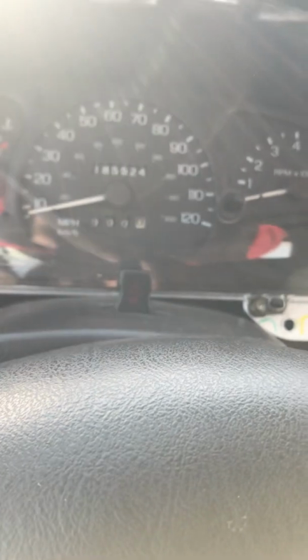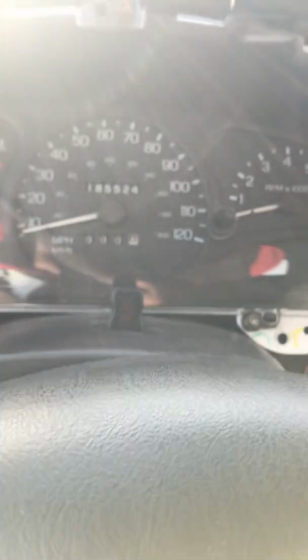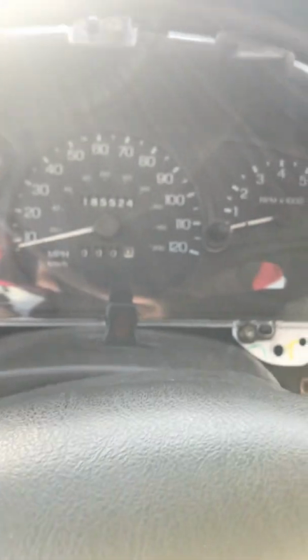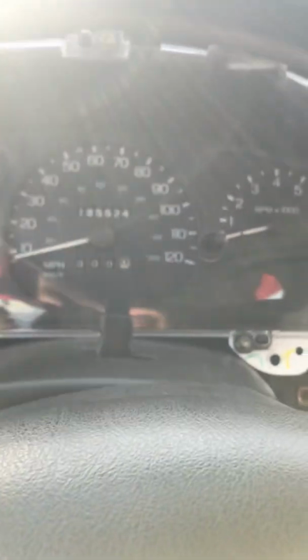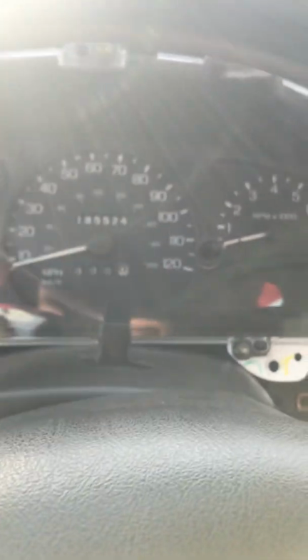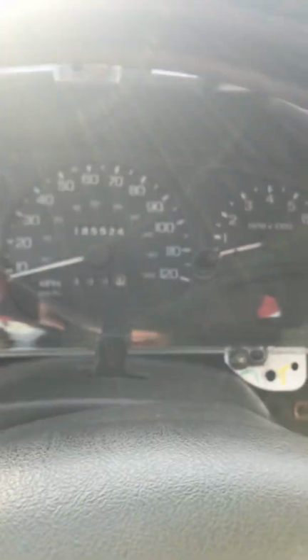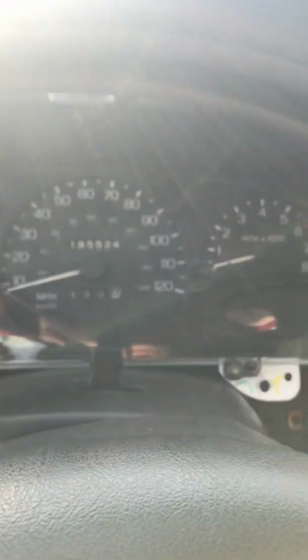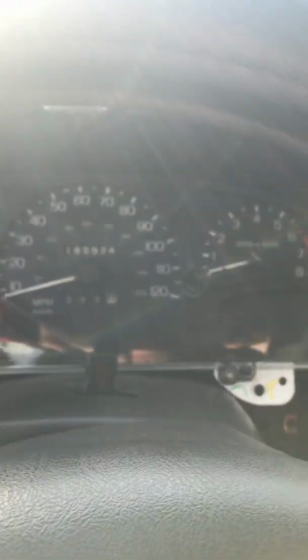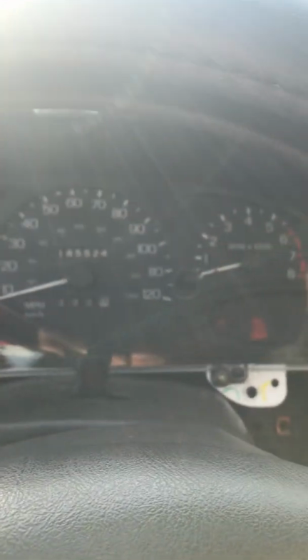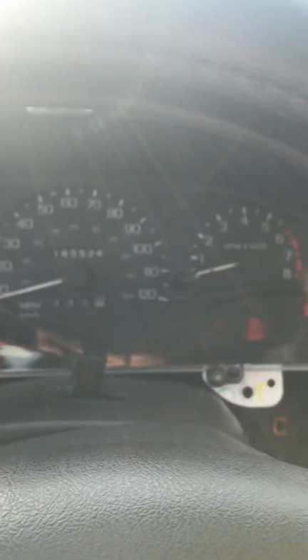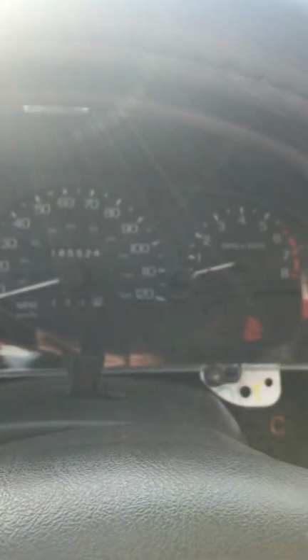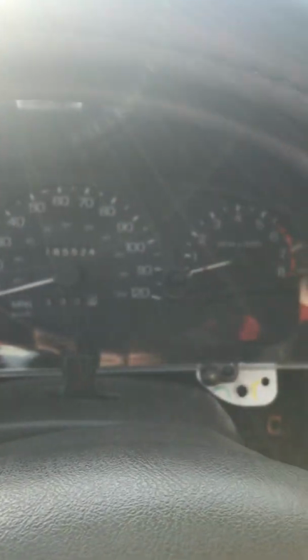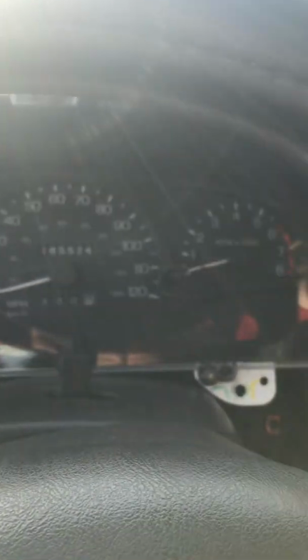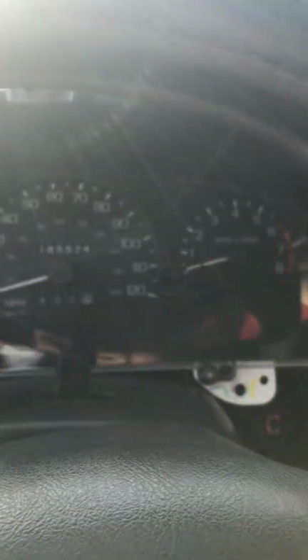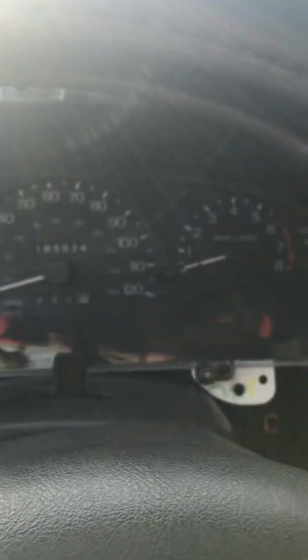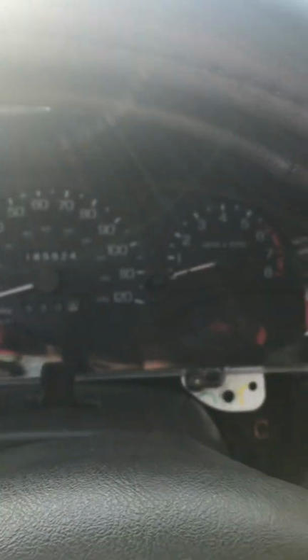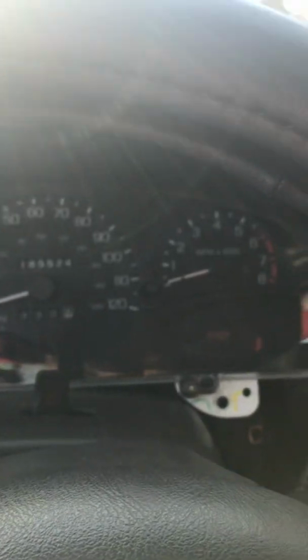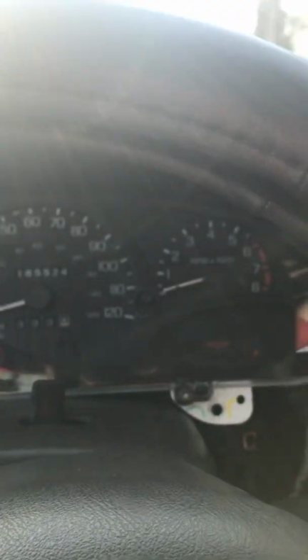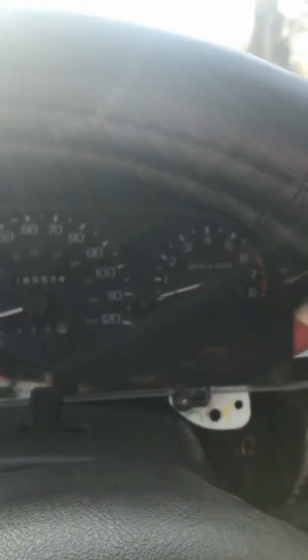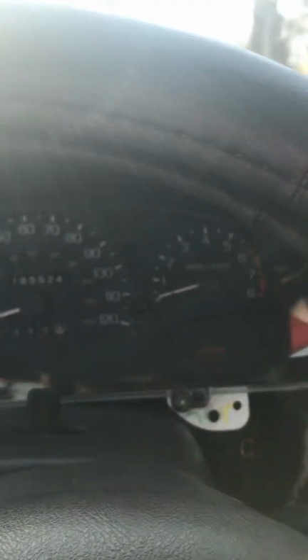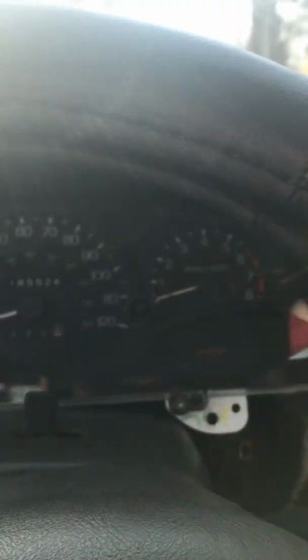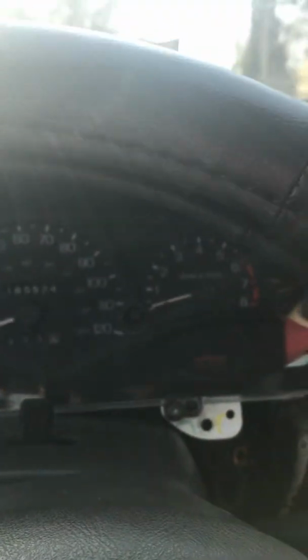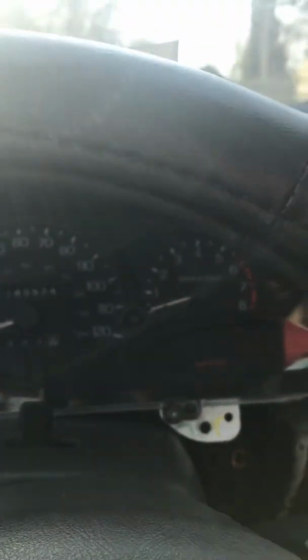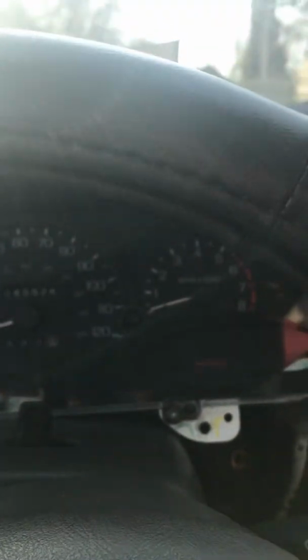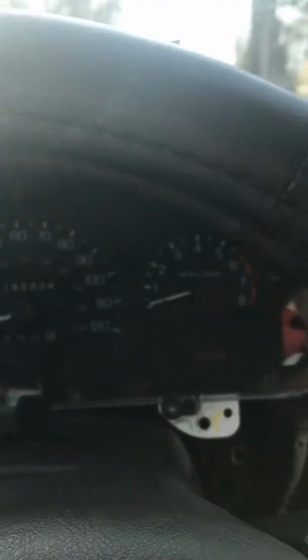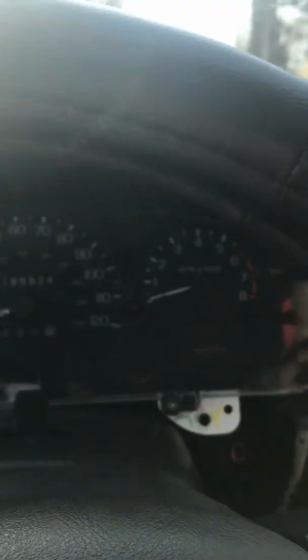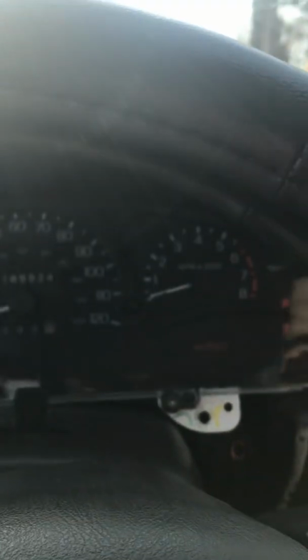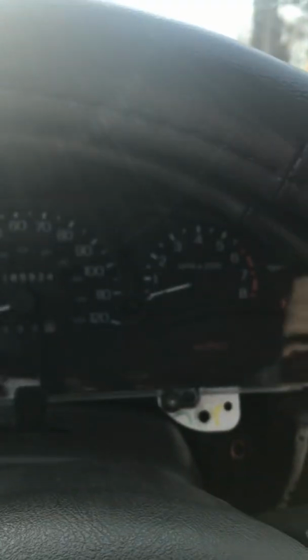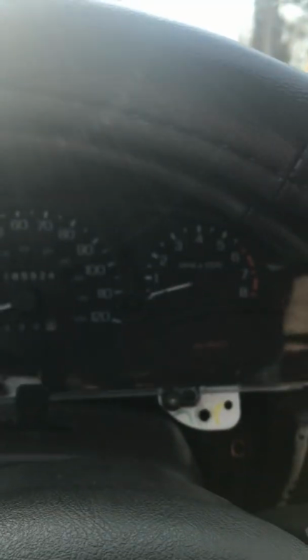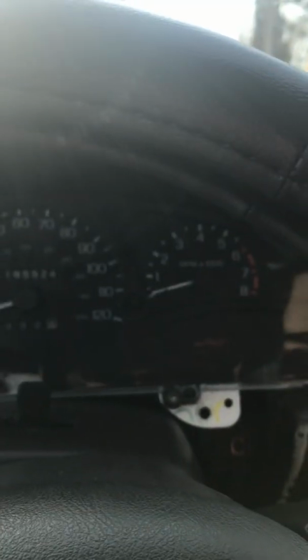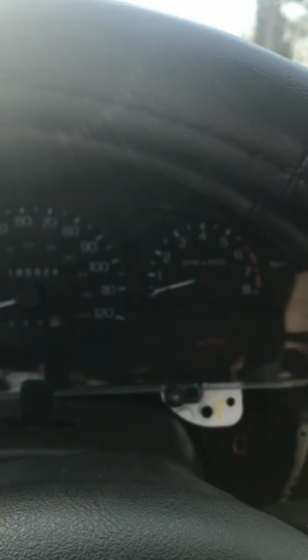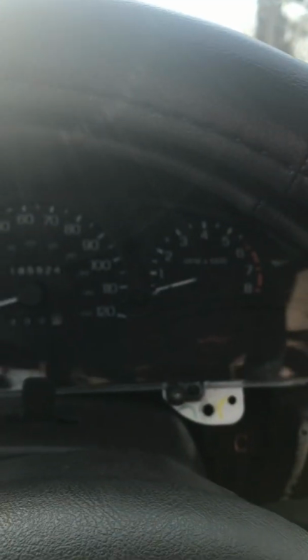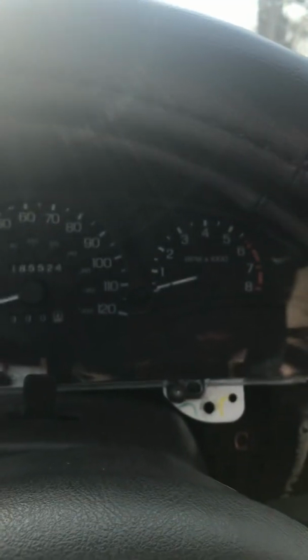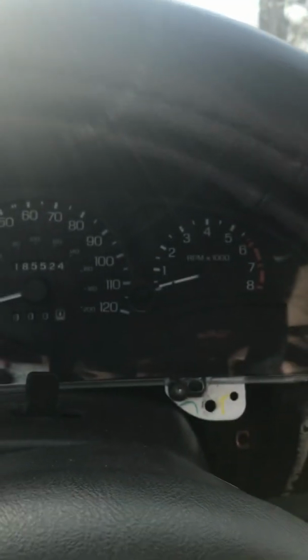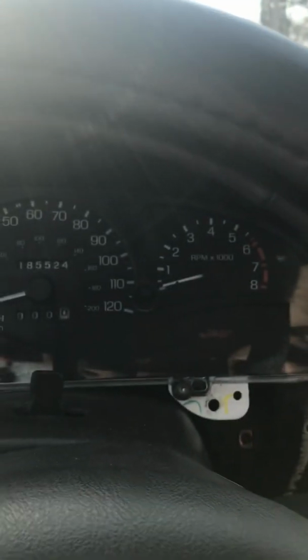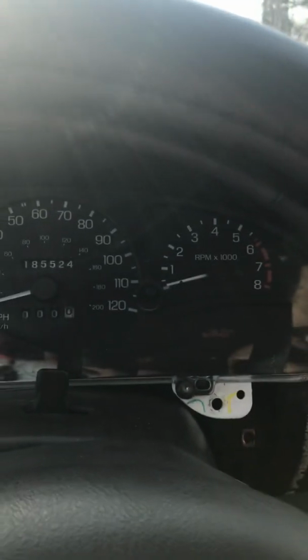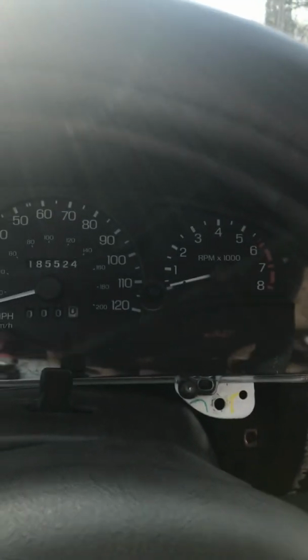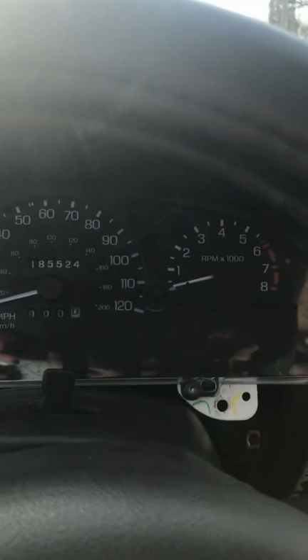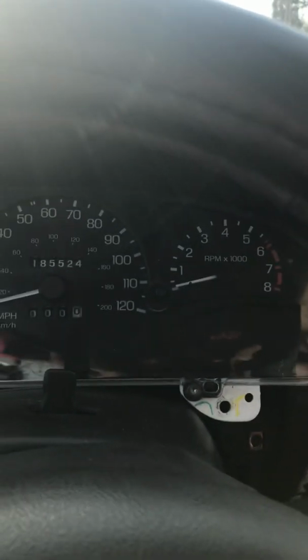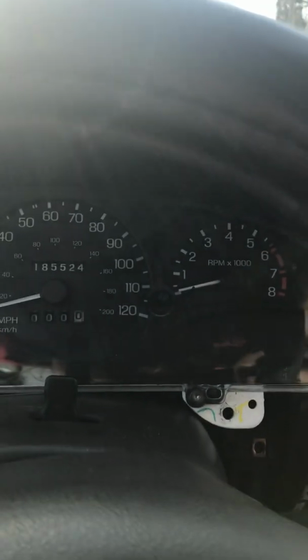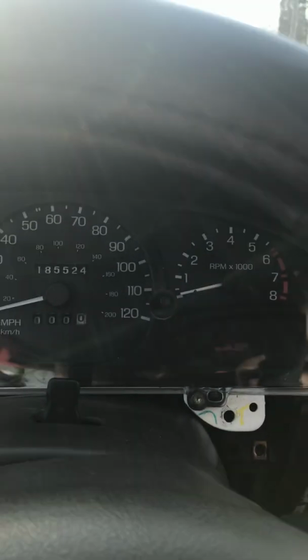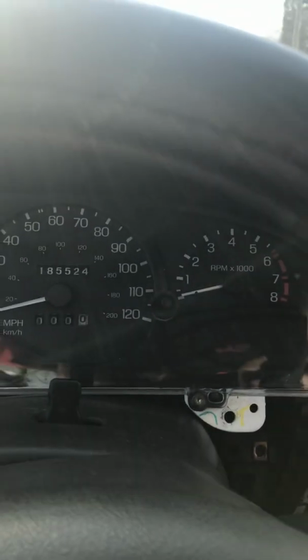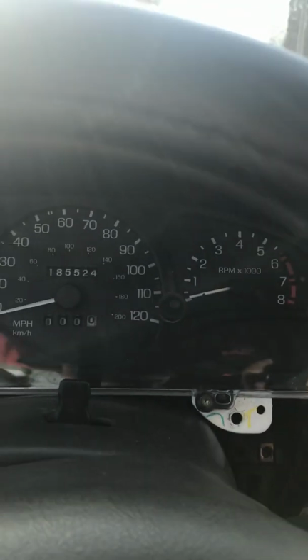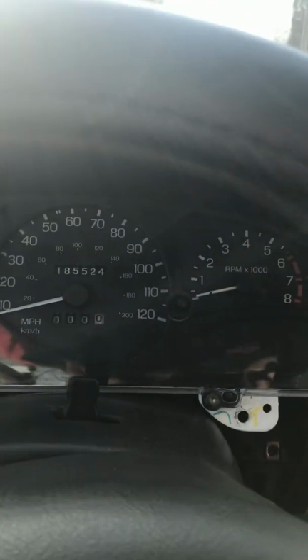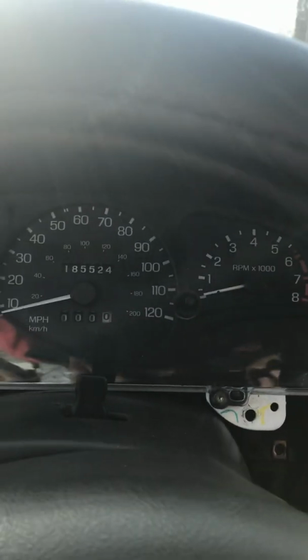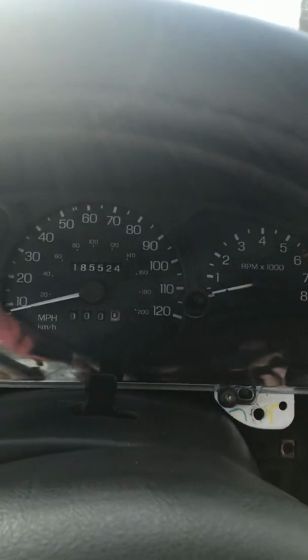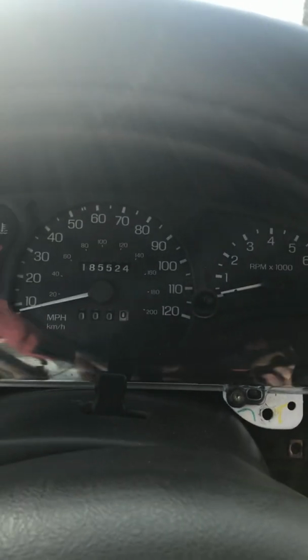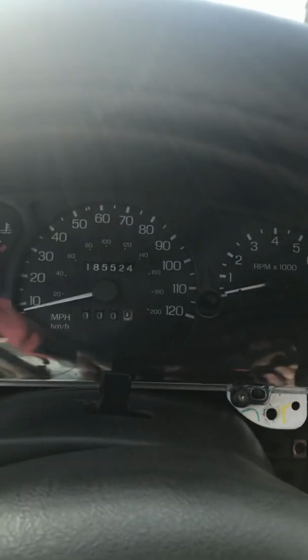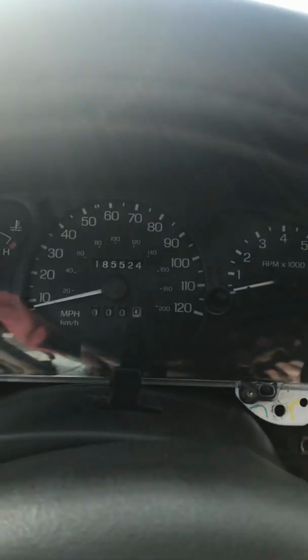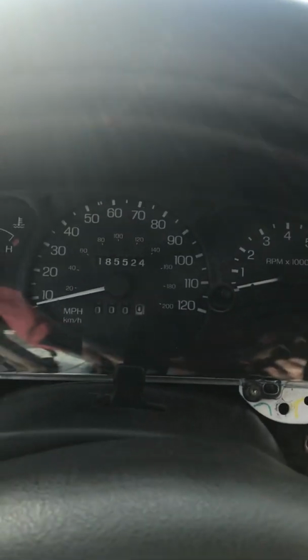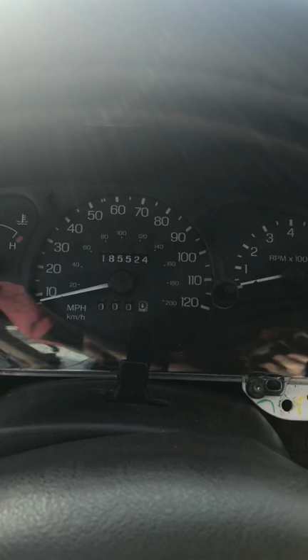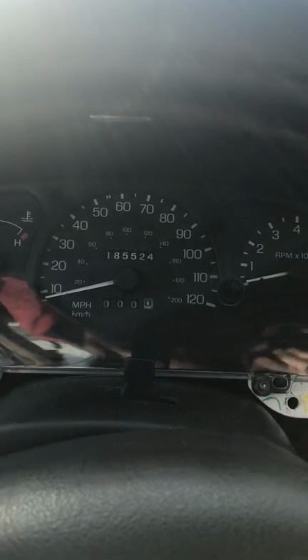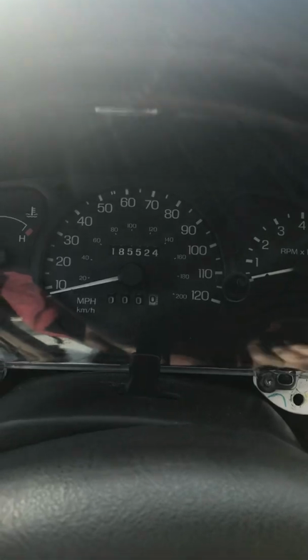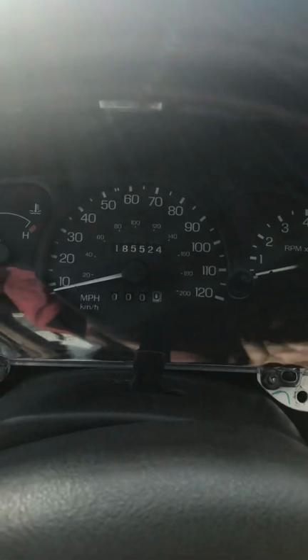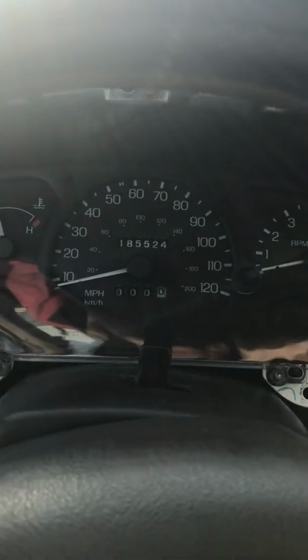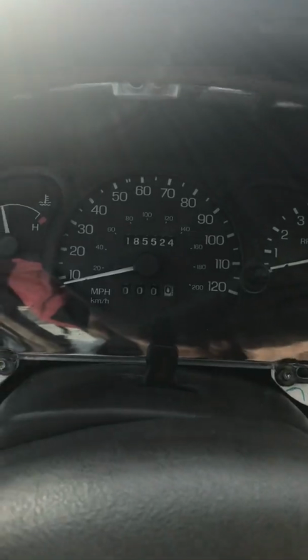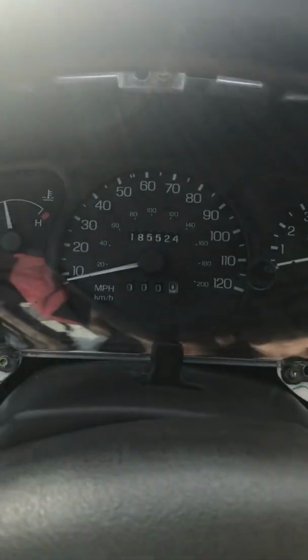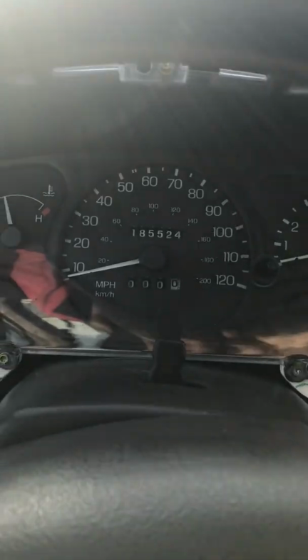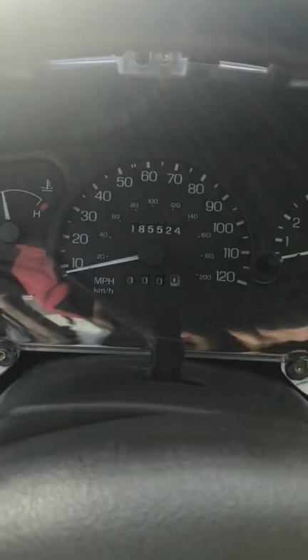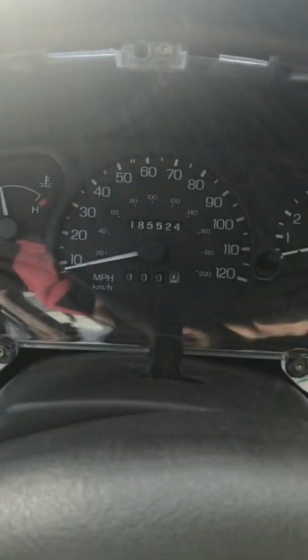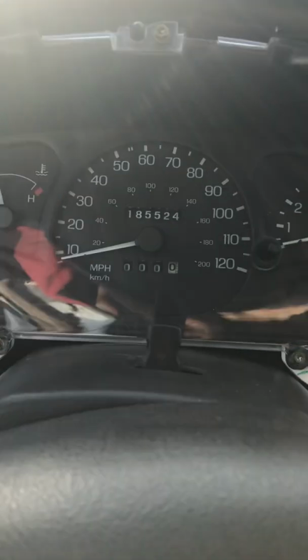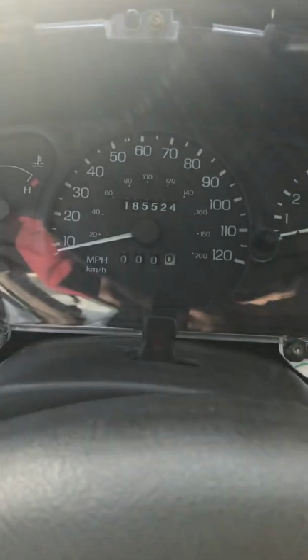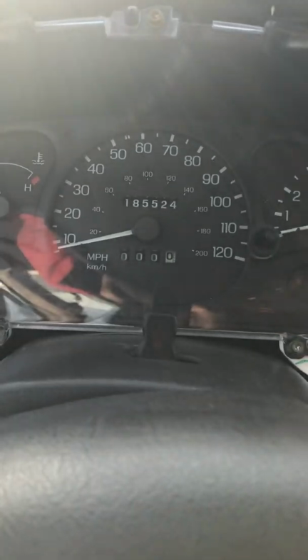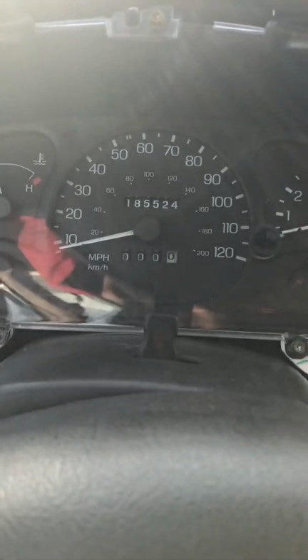I'm going to go ahead and tear this down, and I'll see you in a few minutes when we get ready to put the other speedometer together.